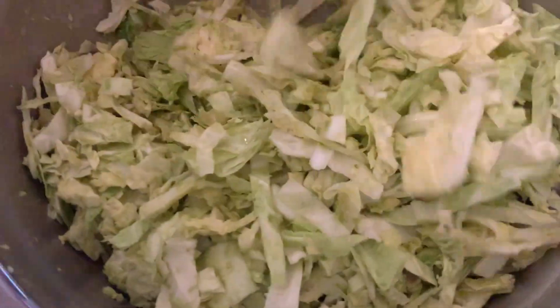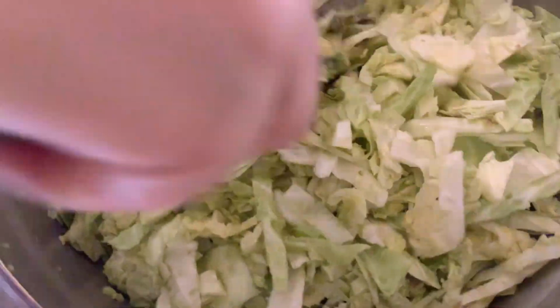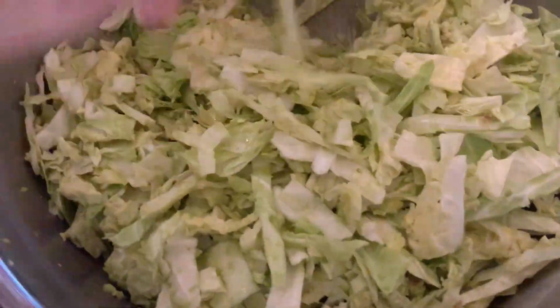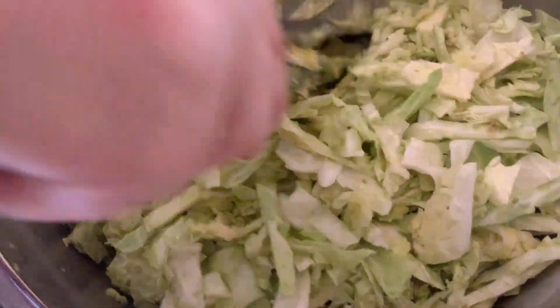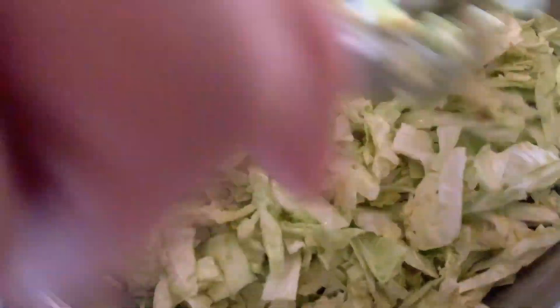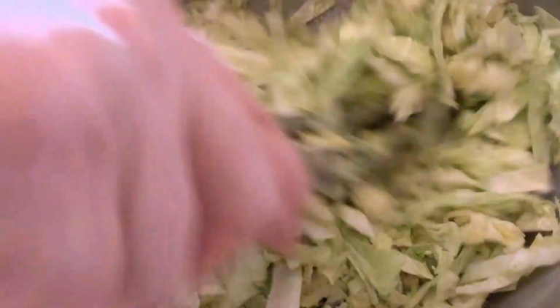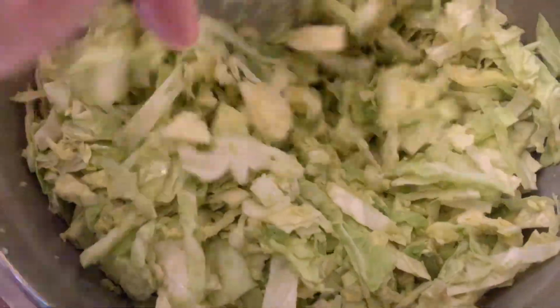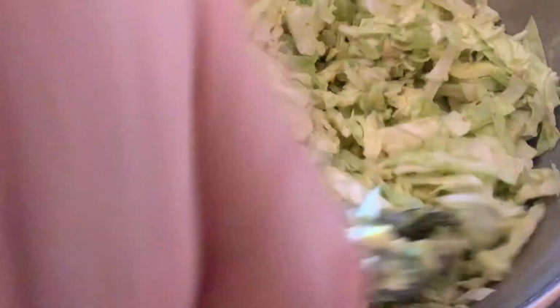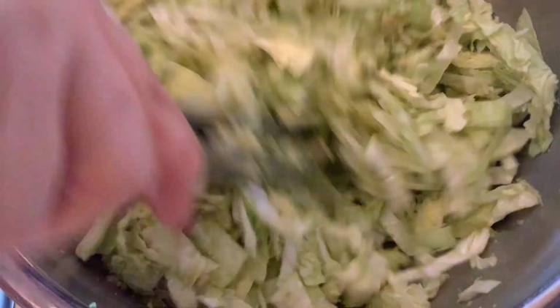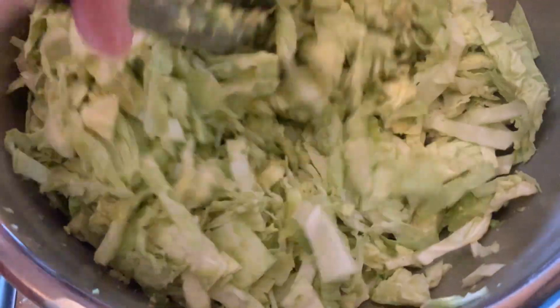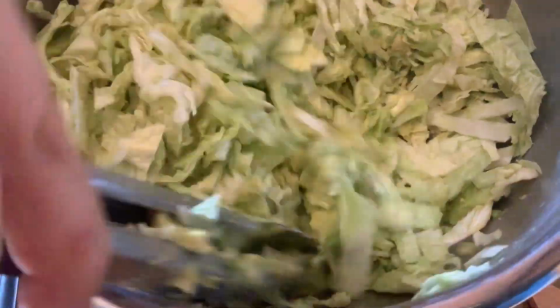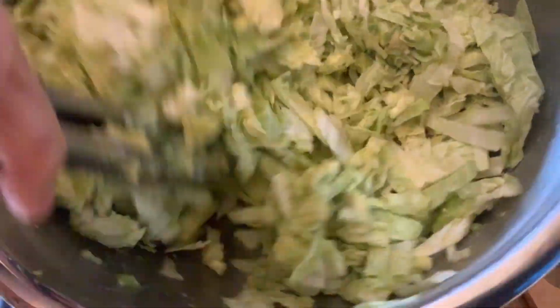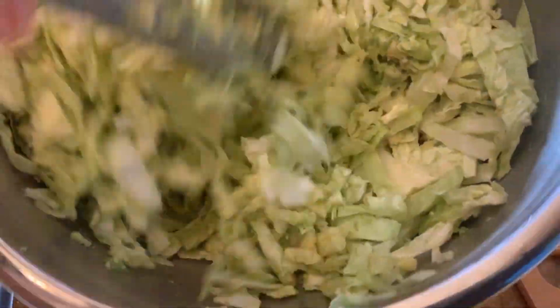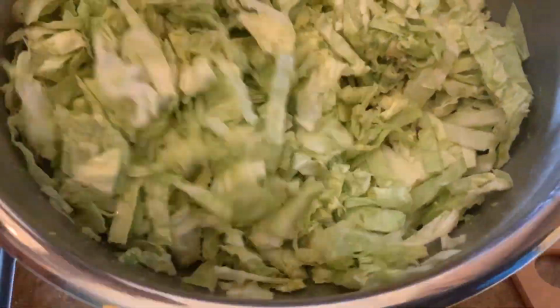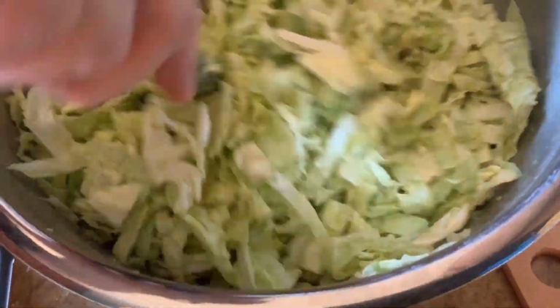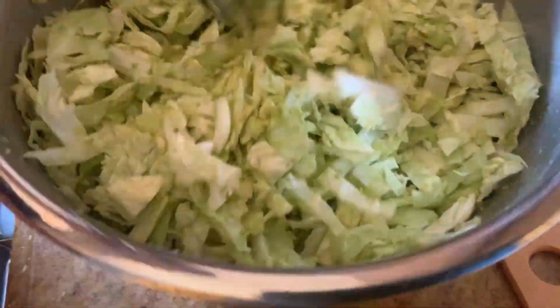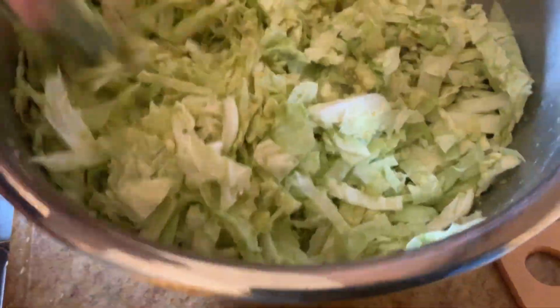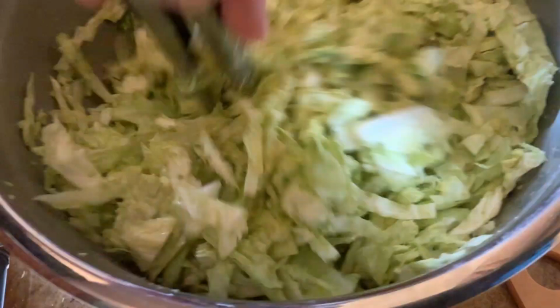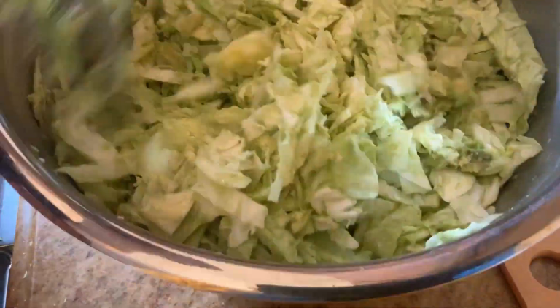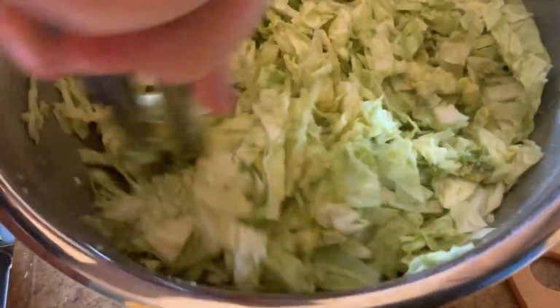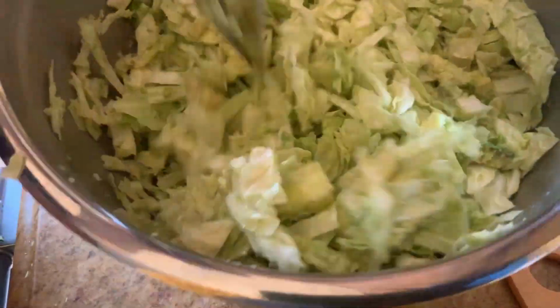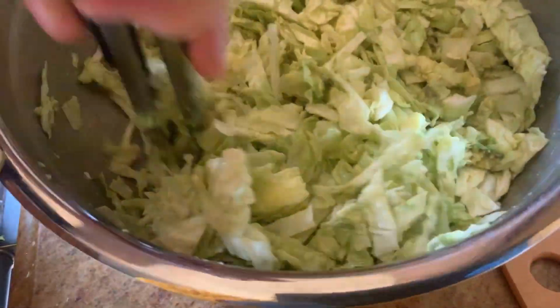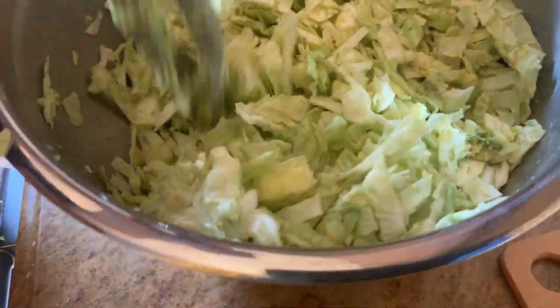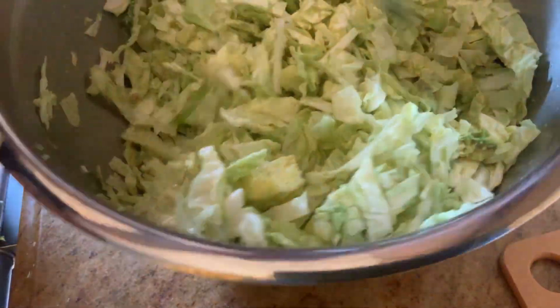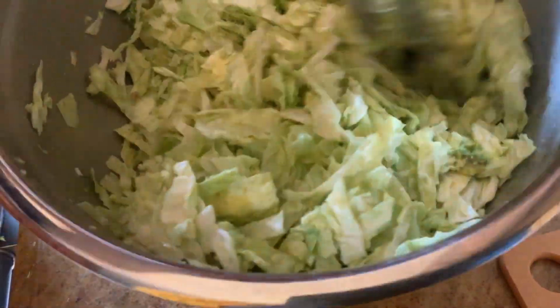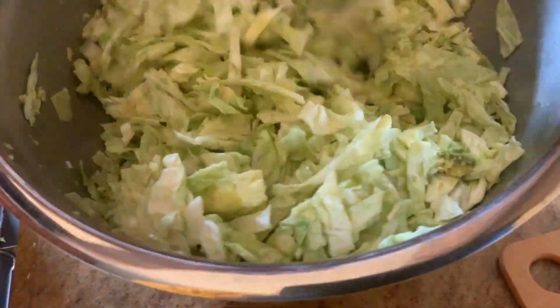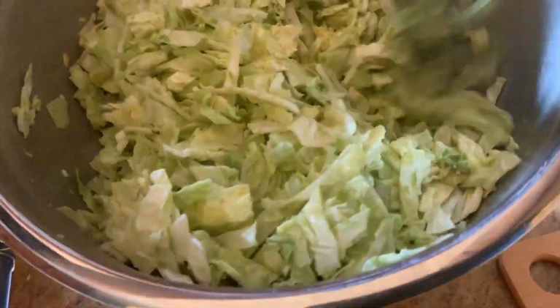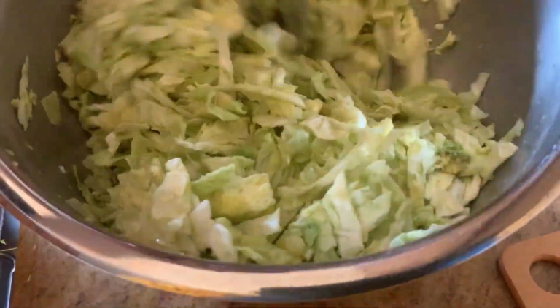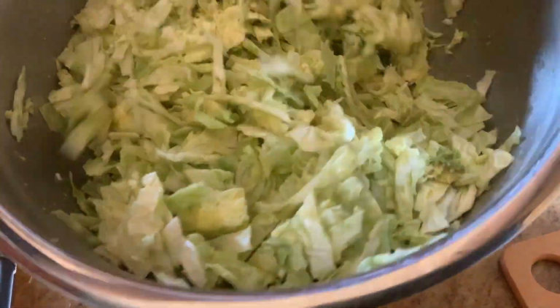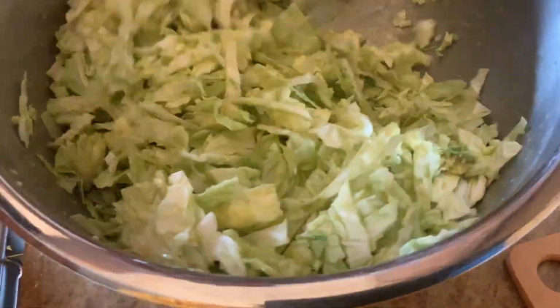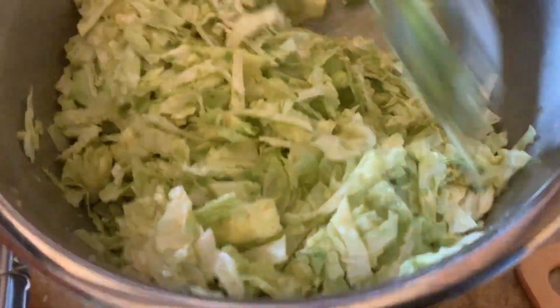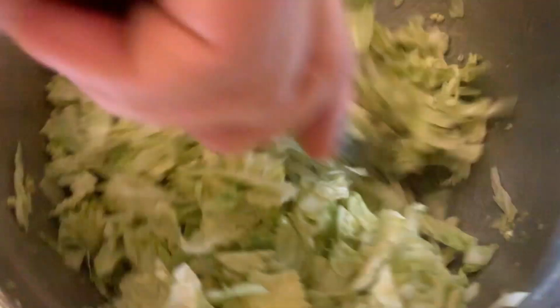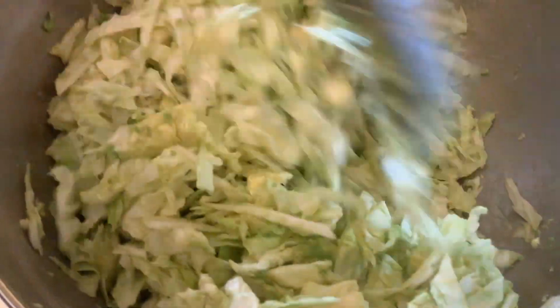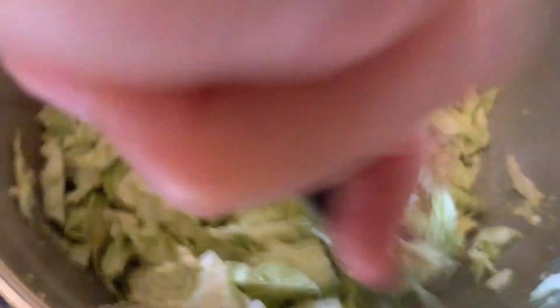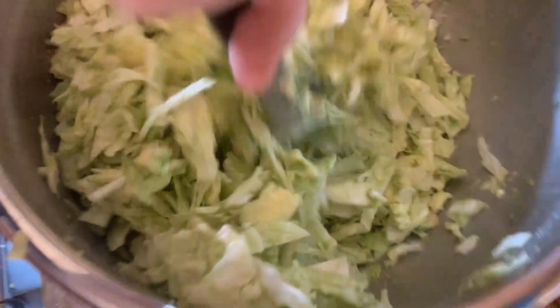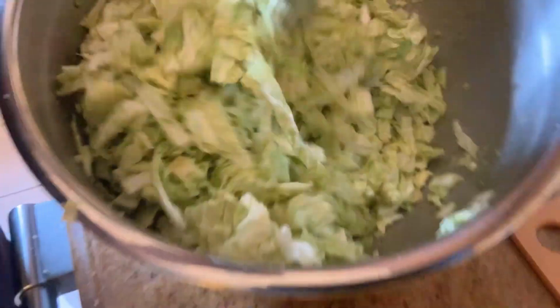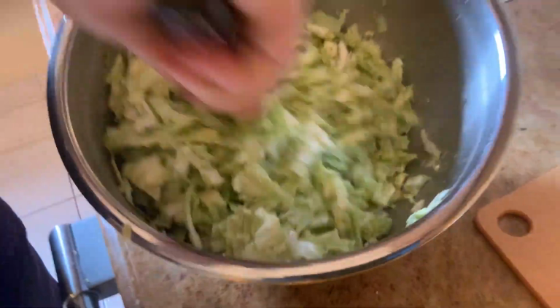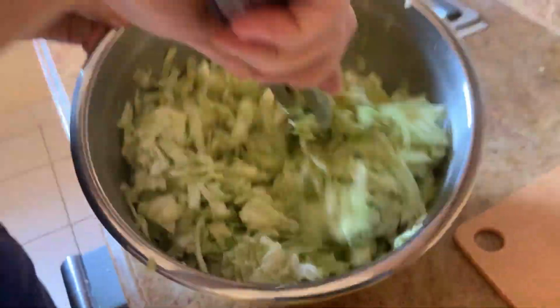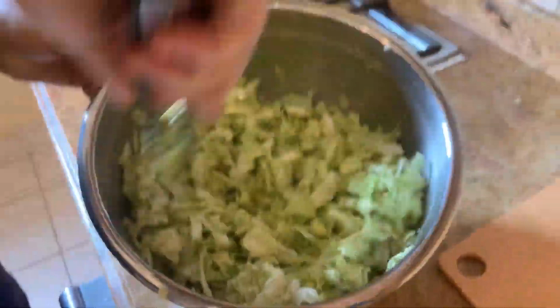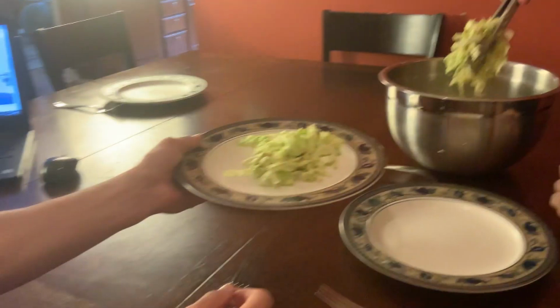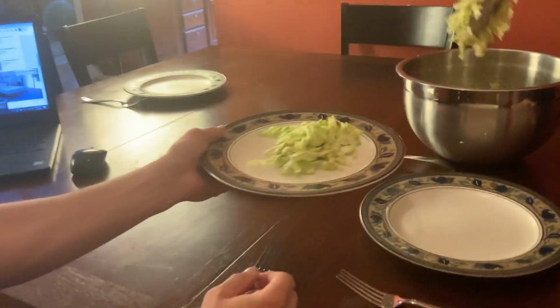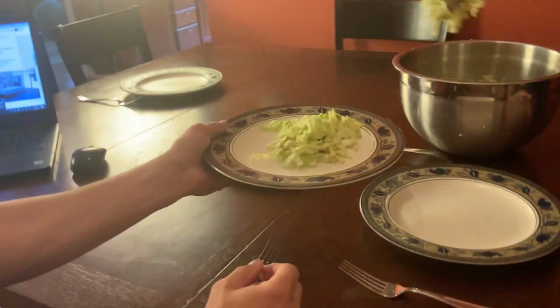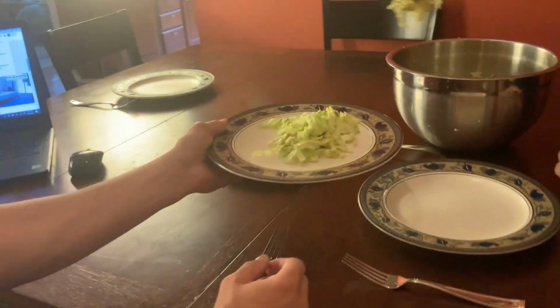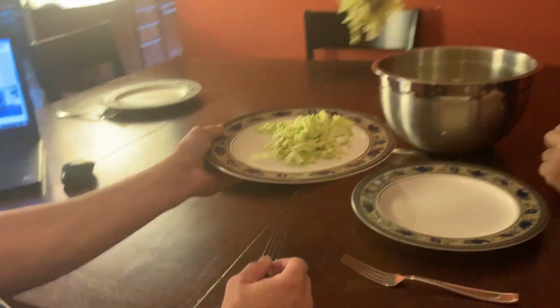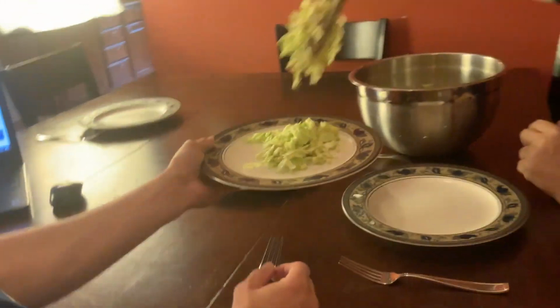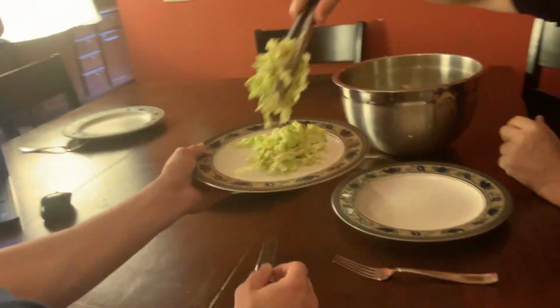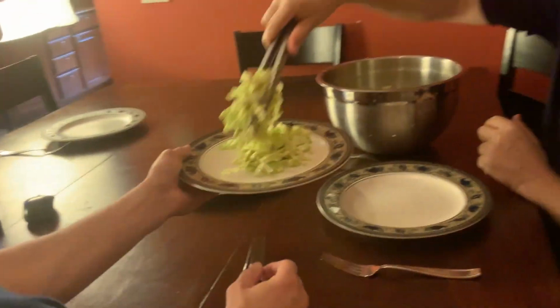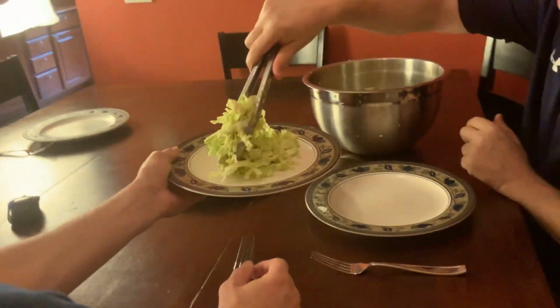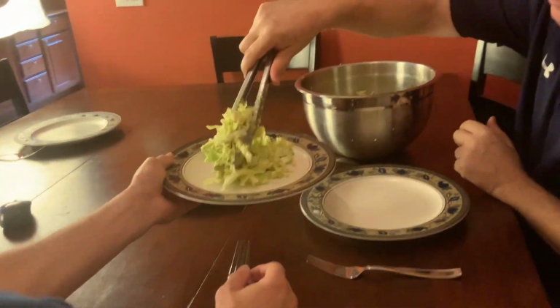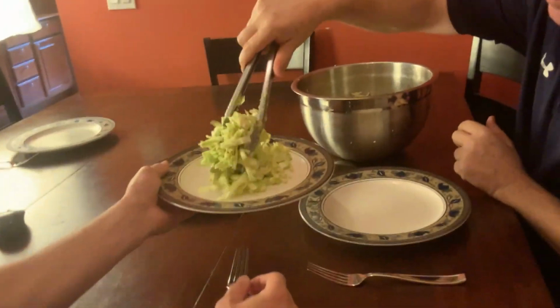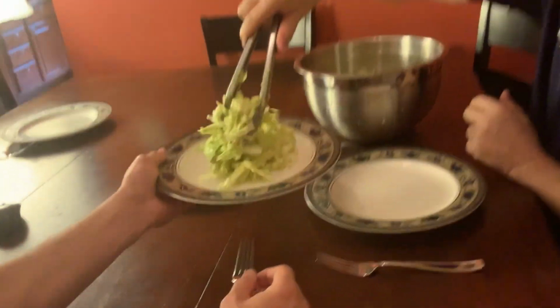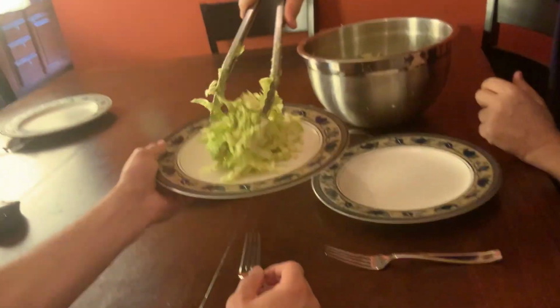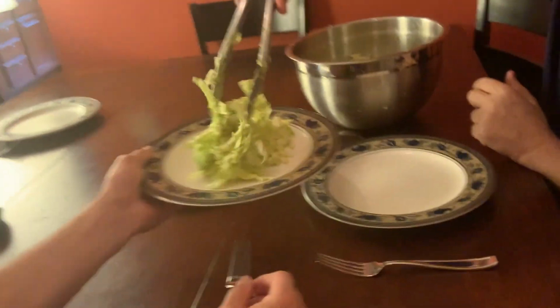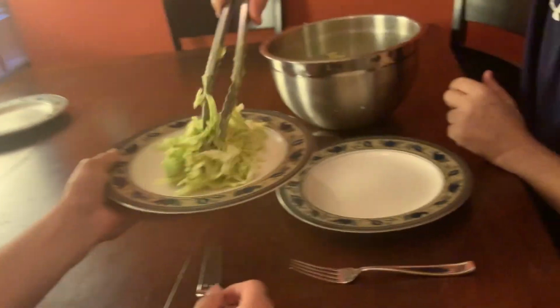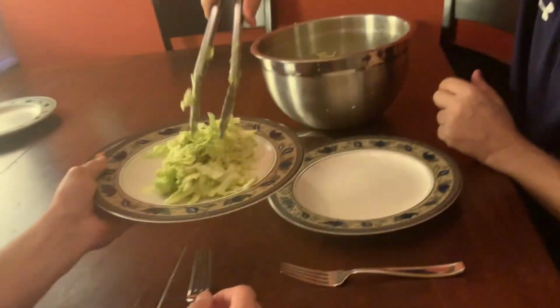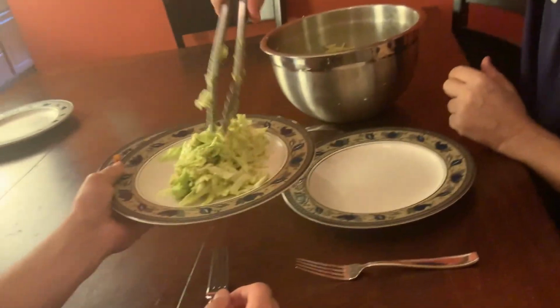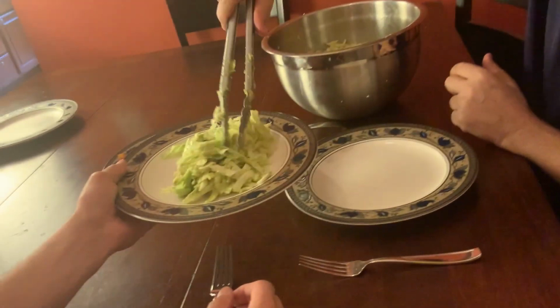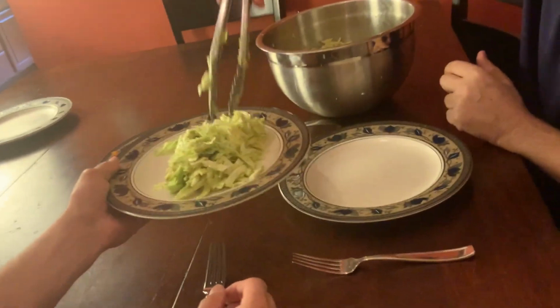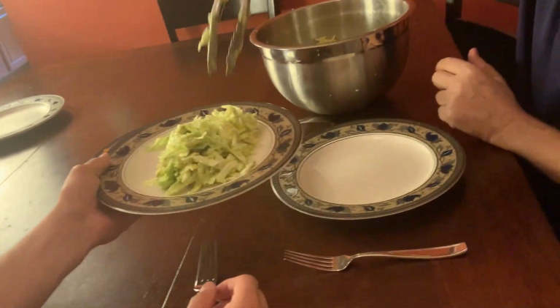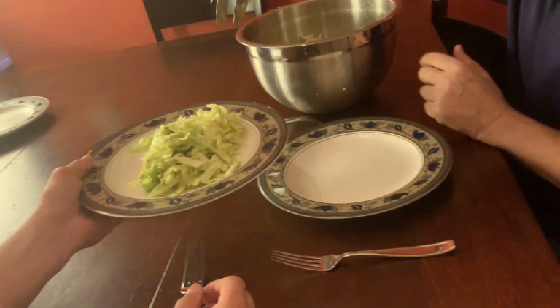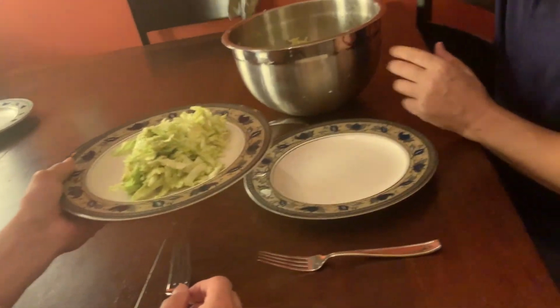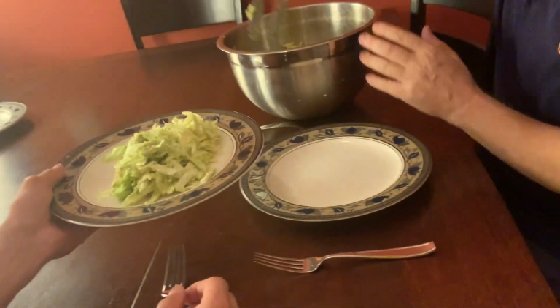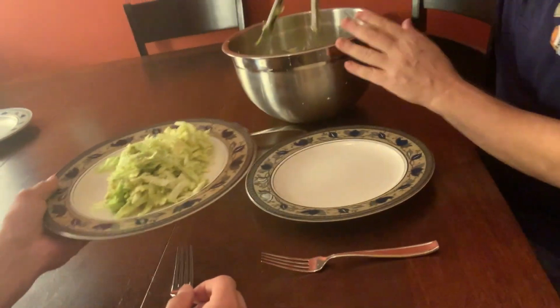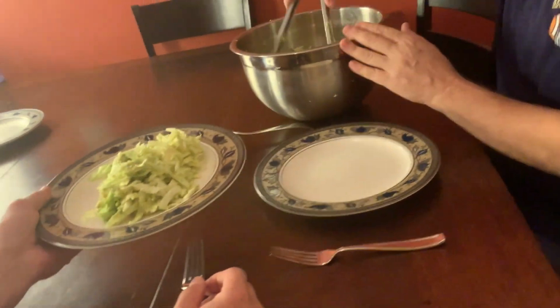Every bite you take, you're going to taste avocado. Here we have the green cabbage salad with avocado.